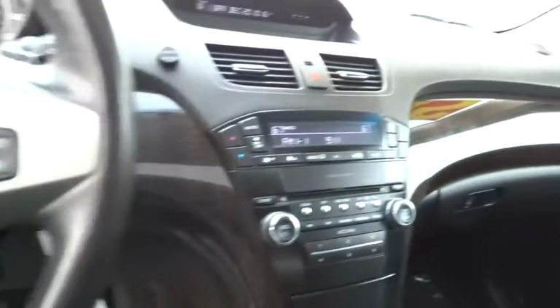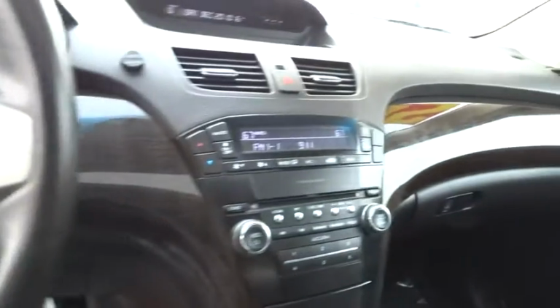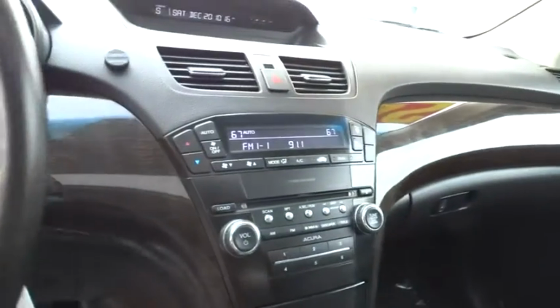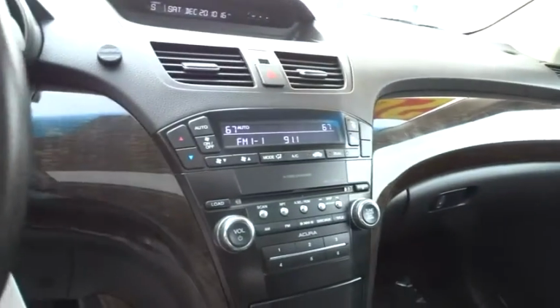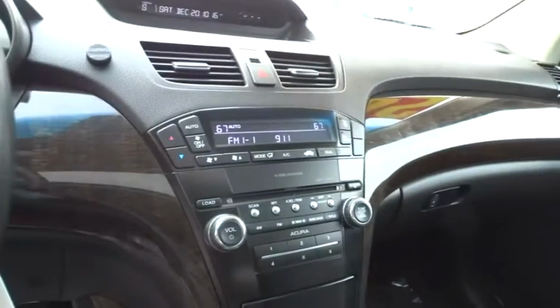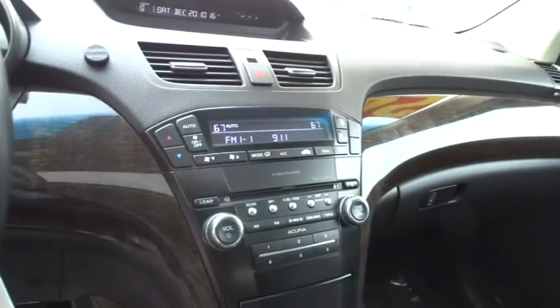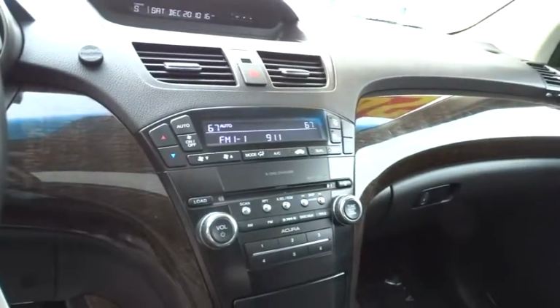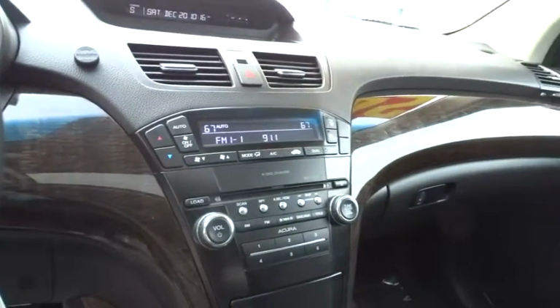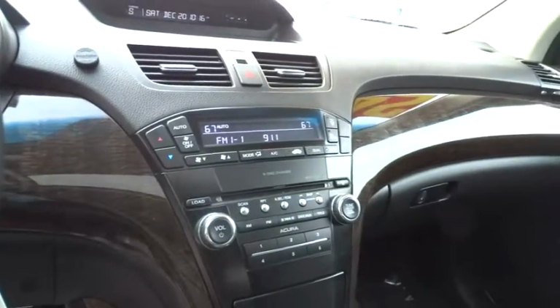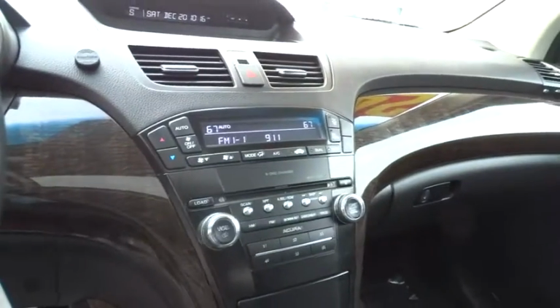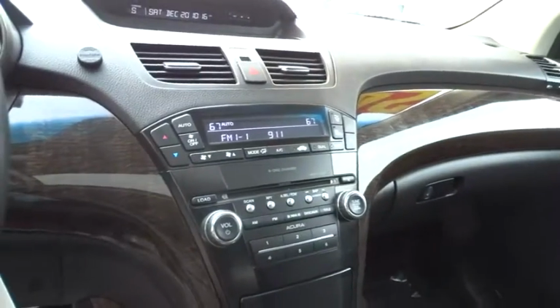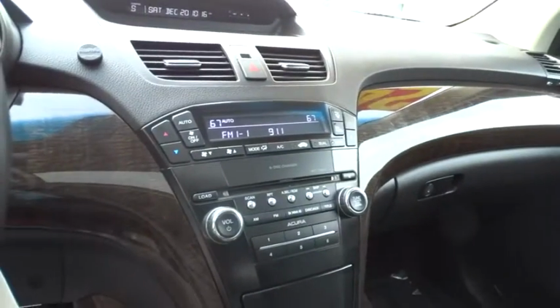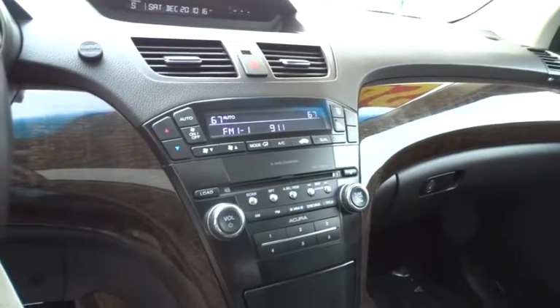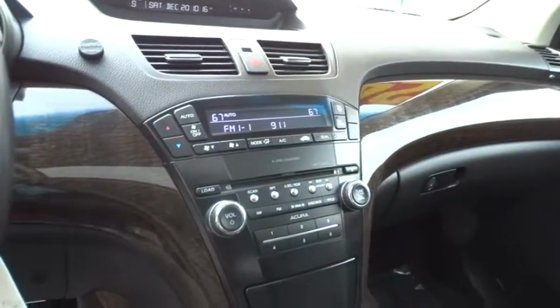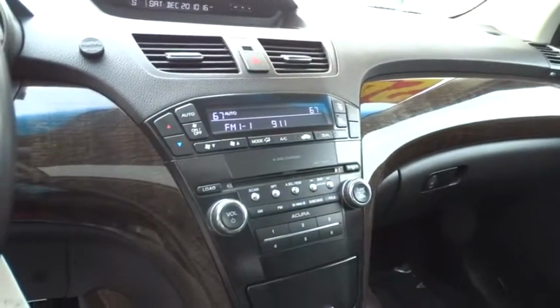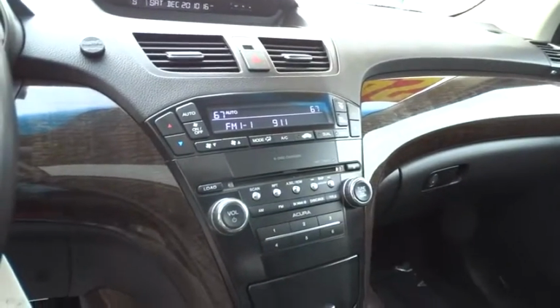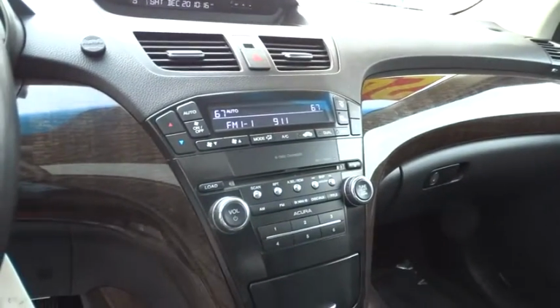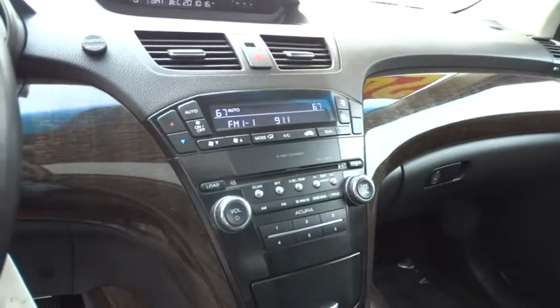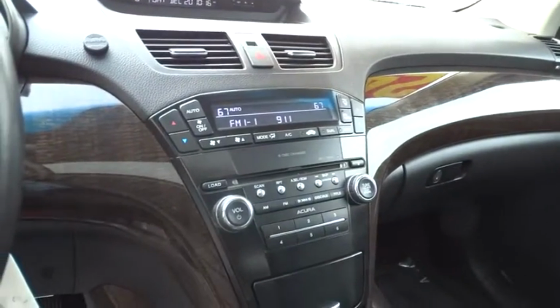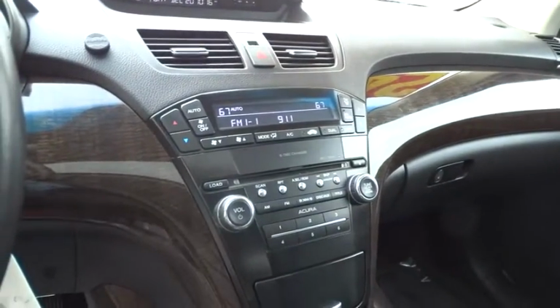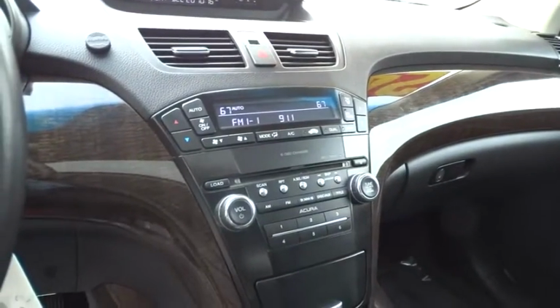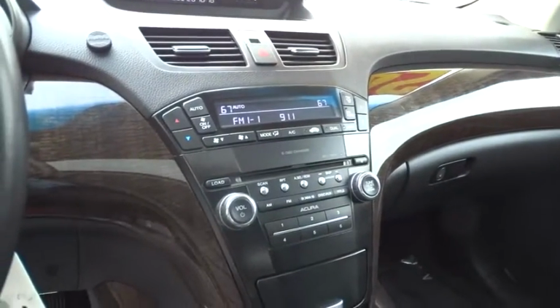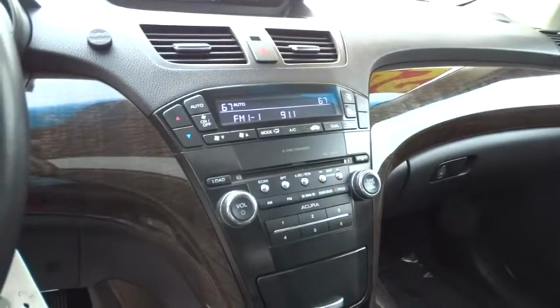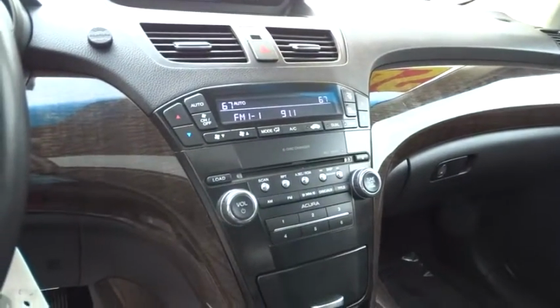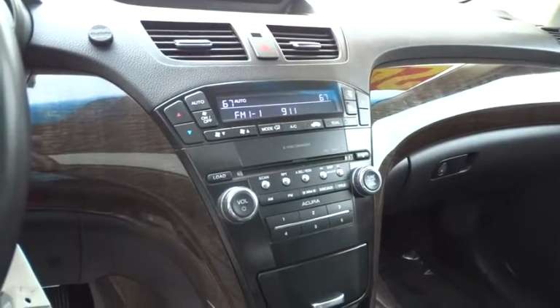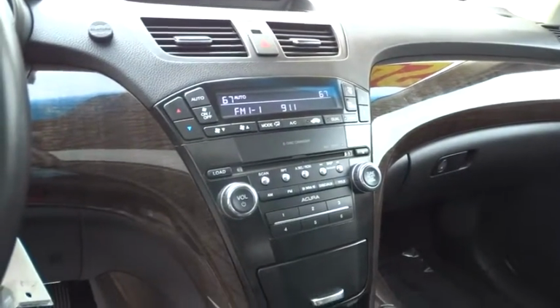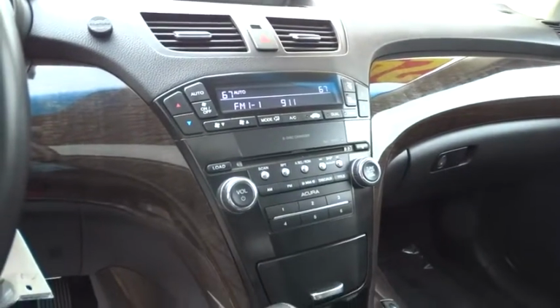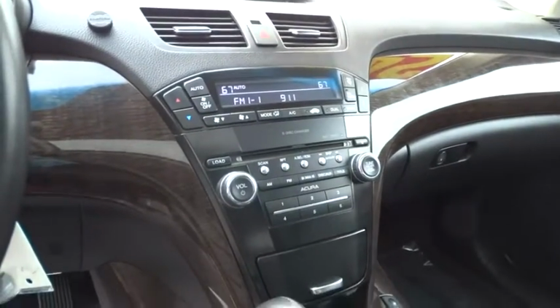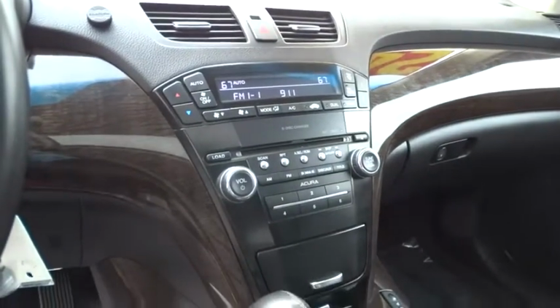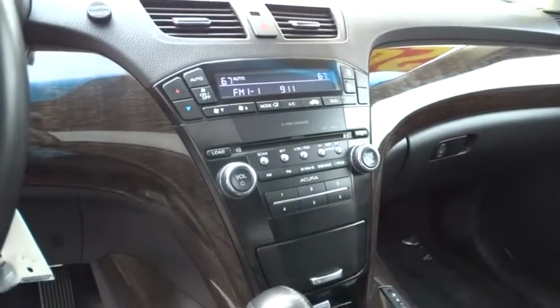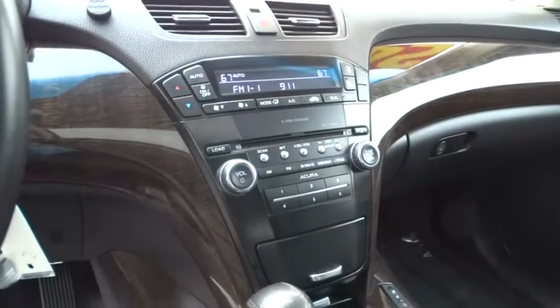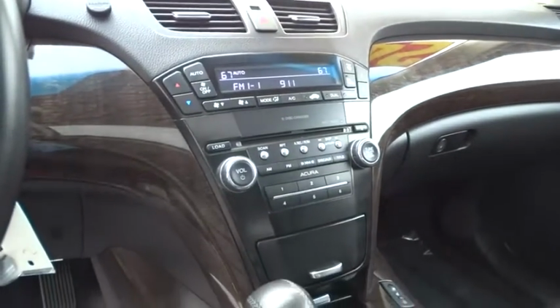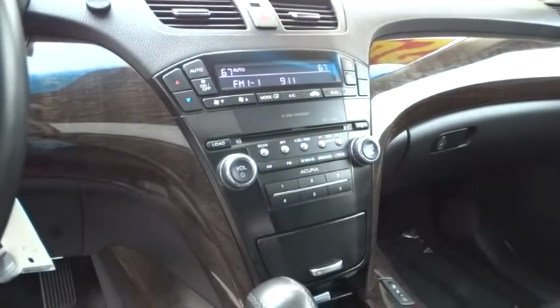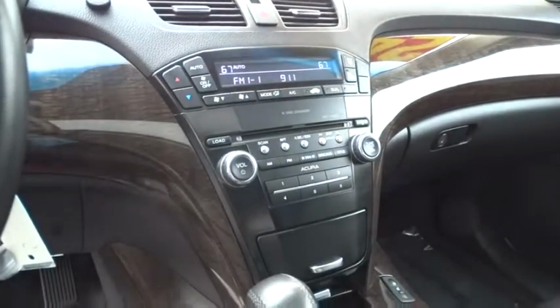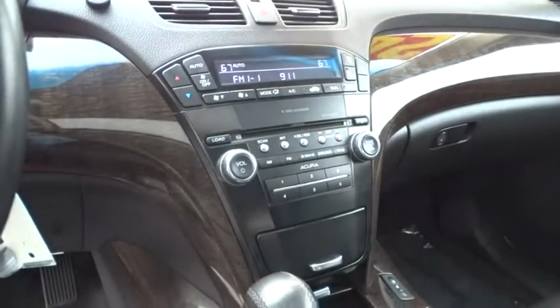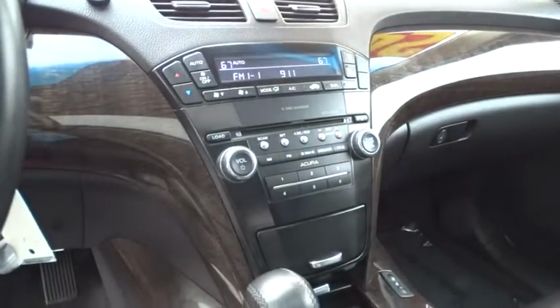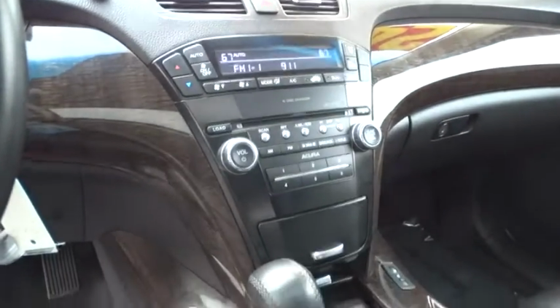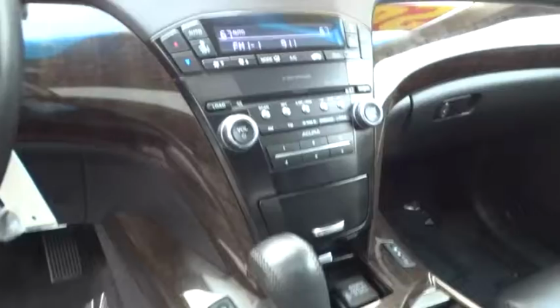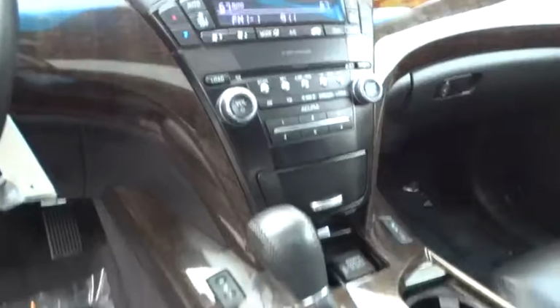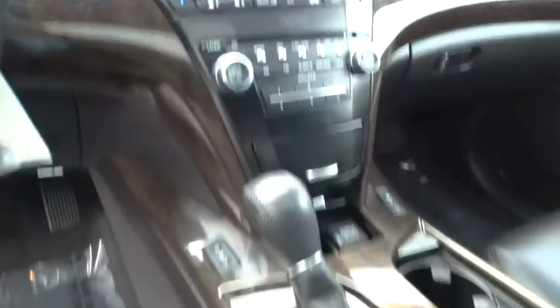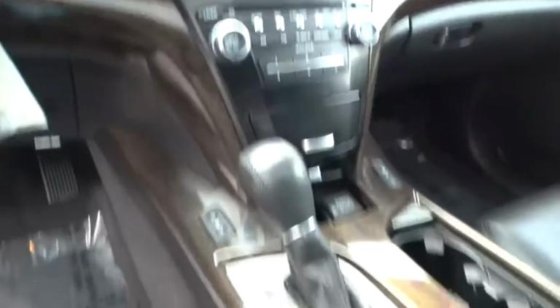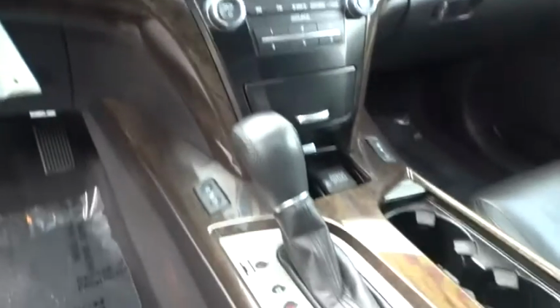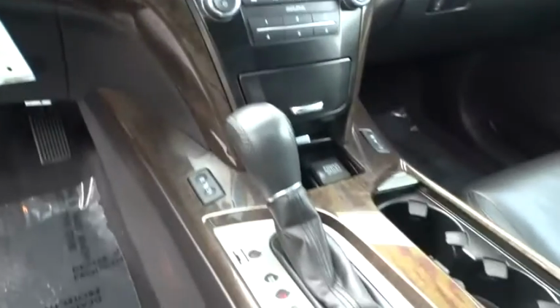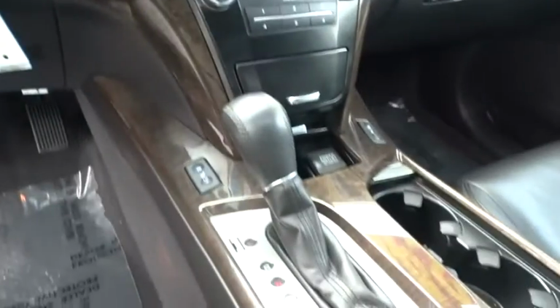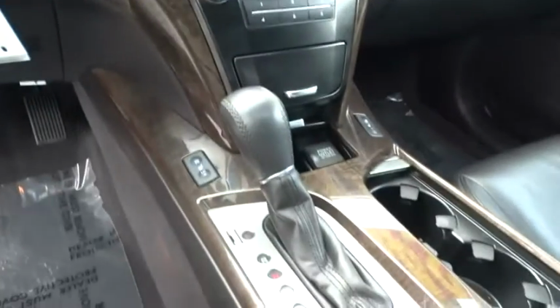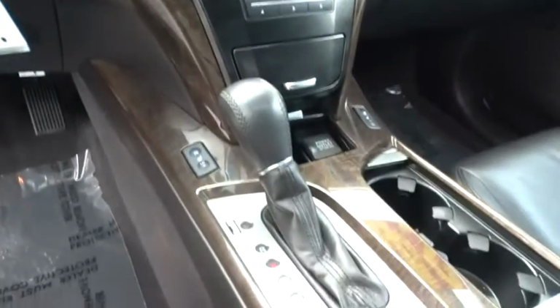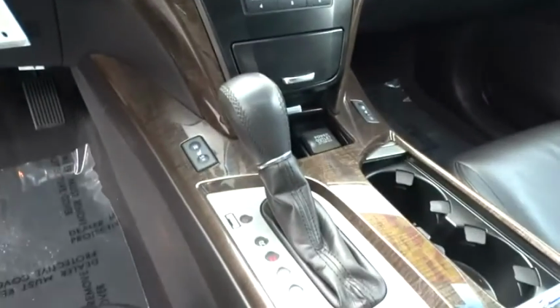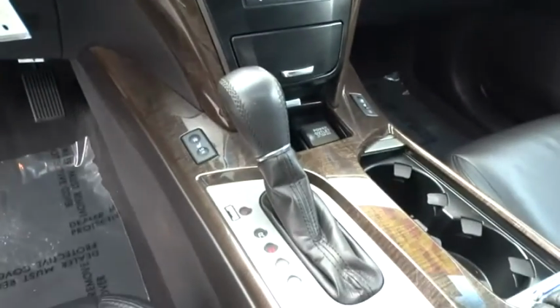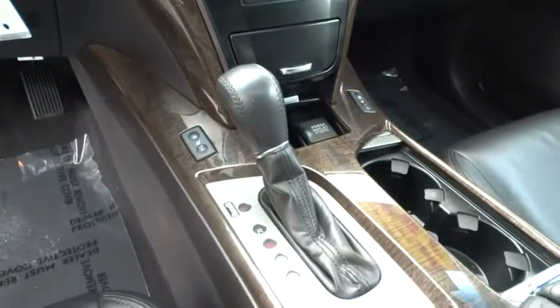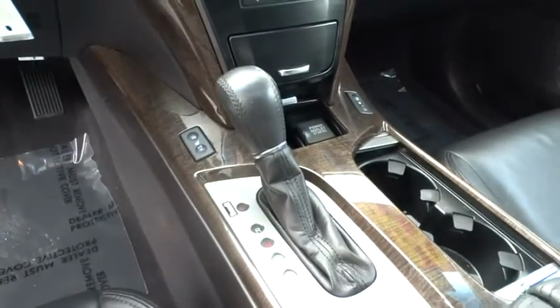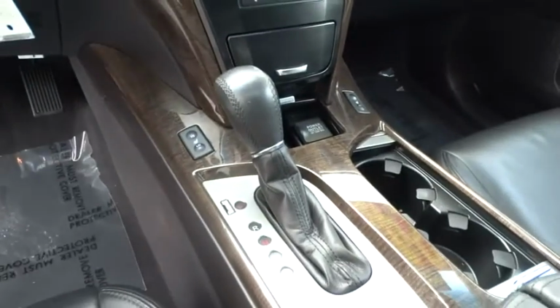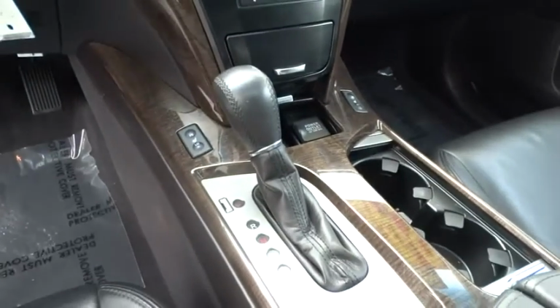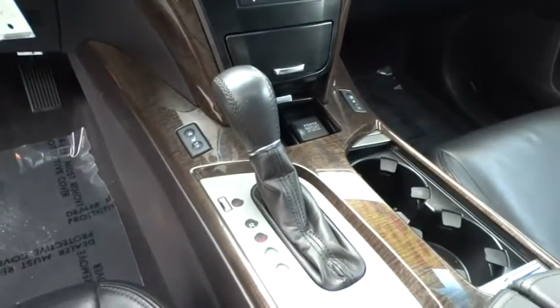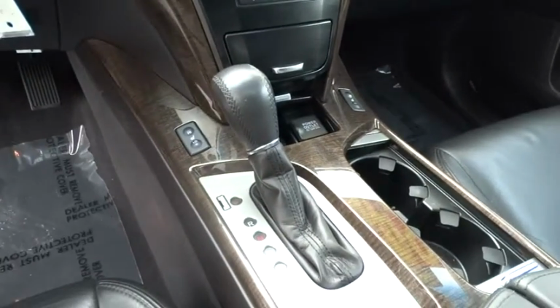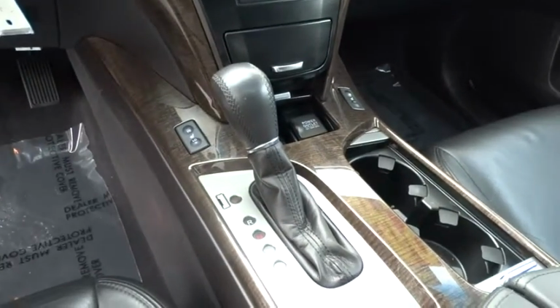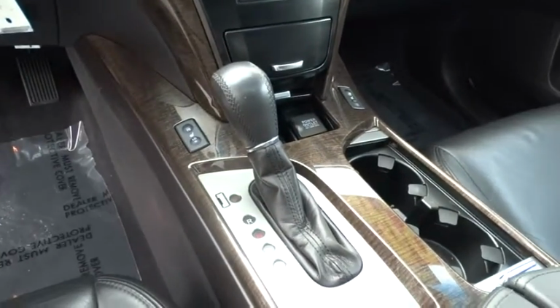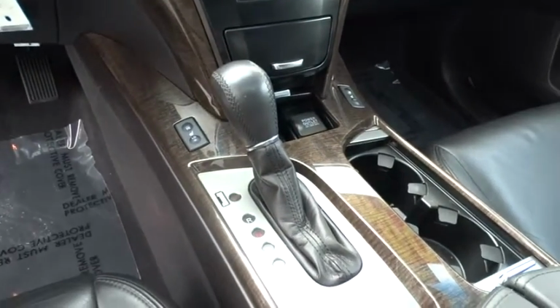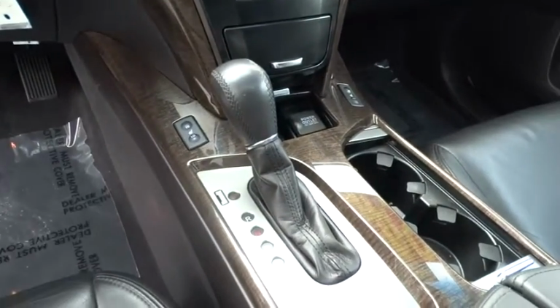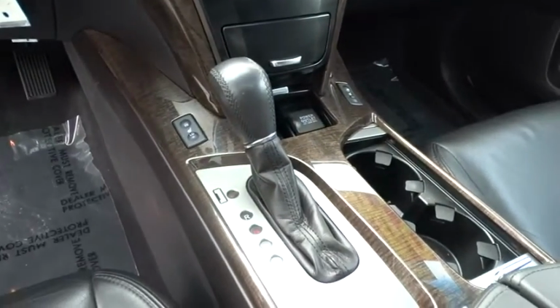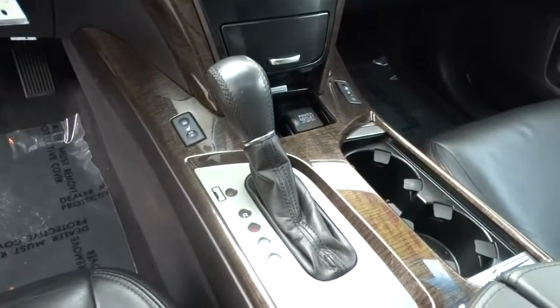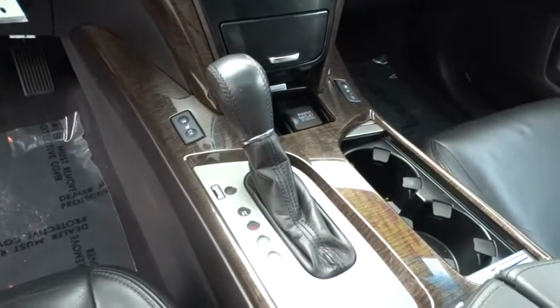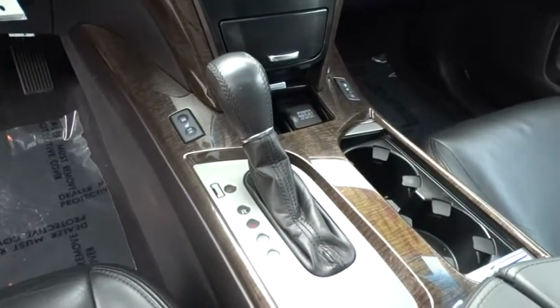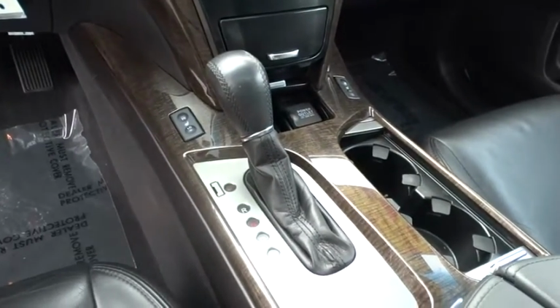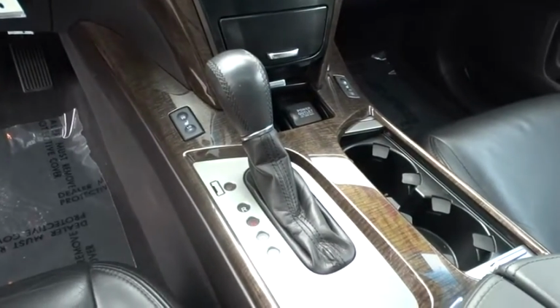Floor mats, cruise control, AM-FM stereo radio, rear defrost, premium sound system.